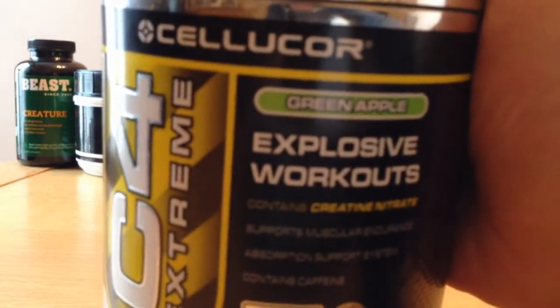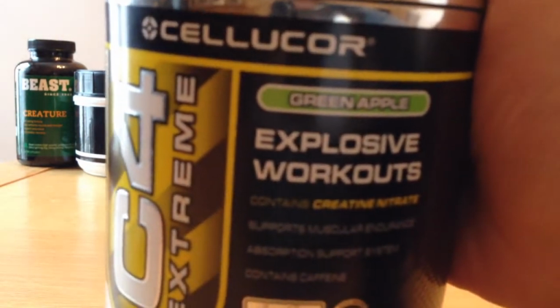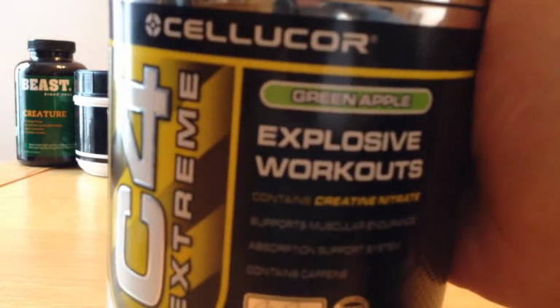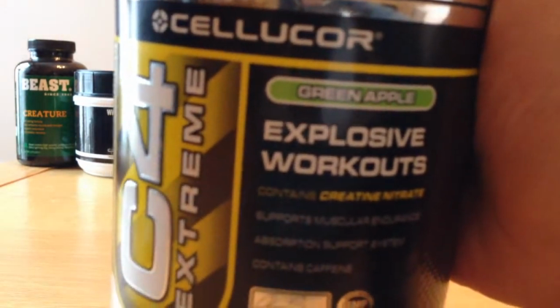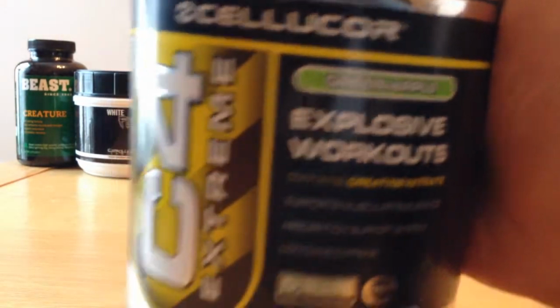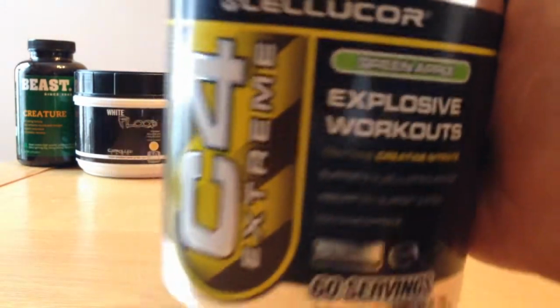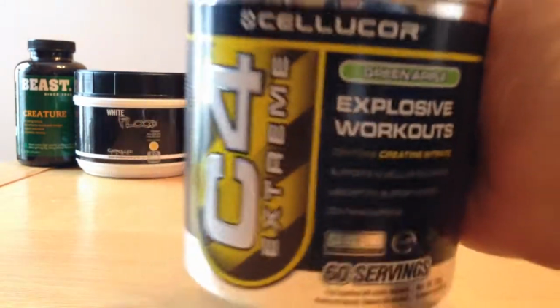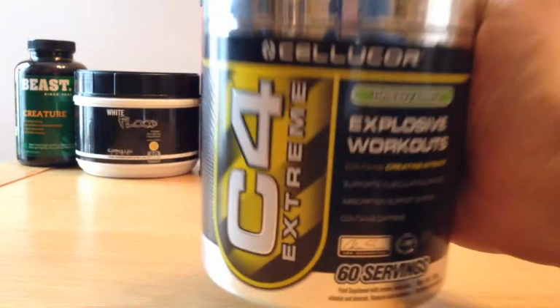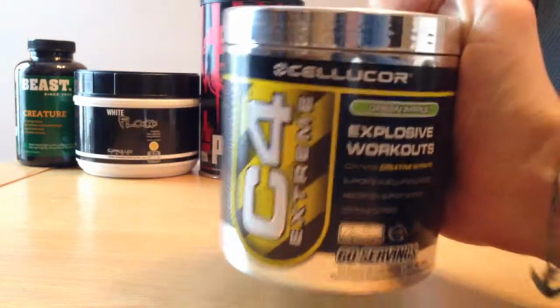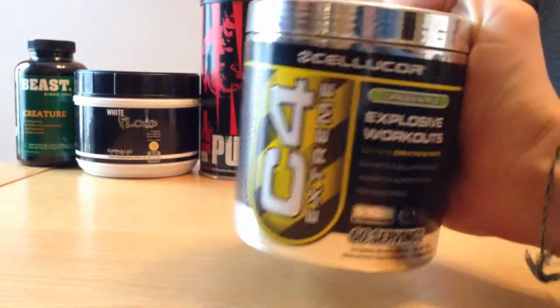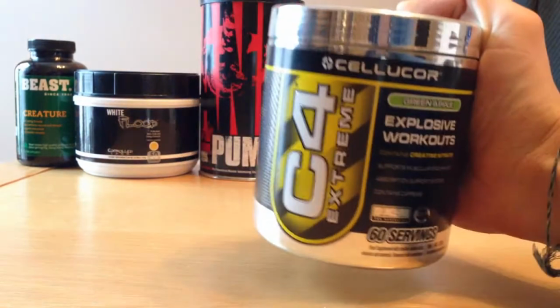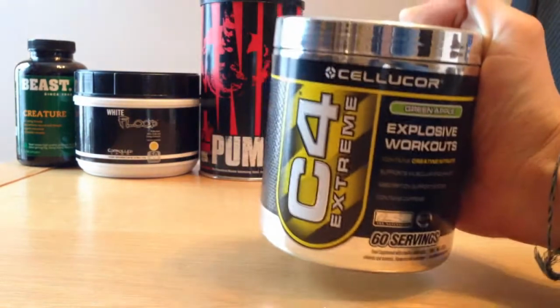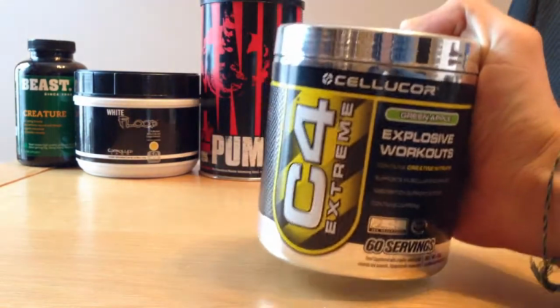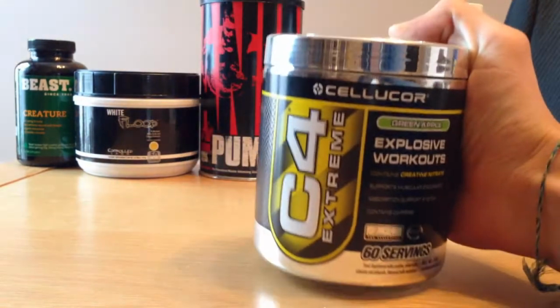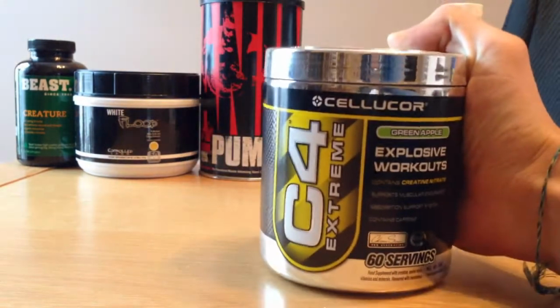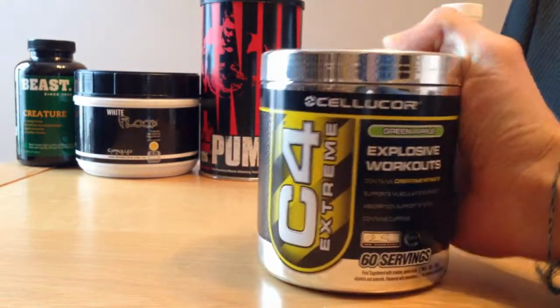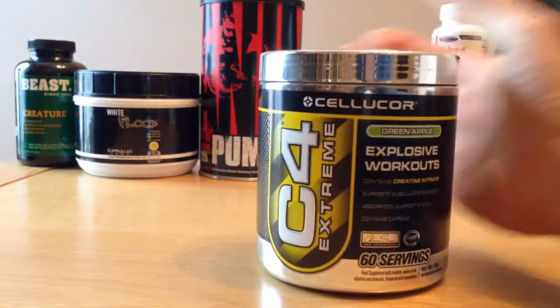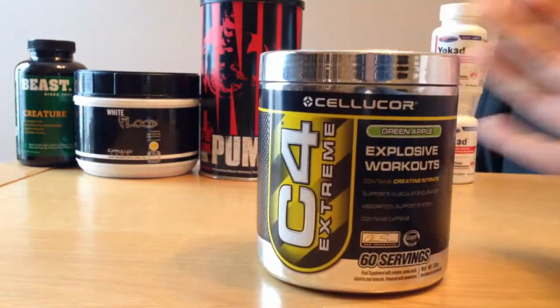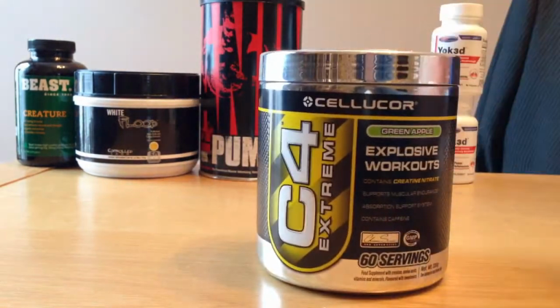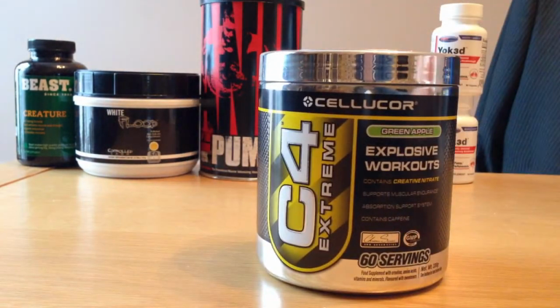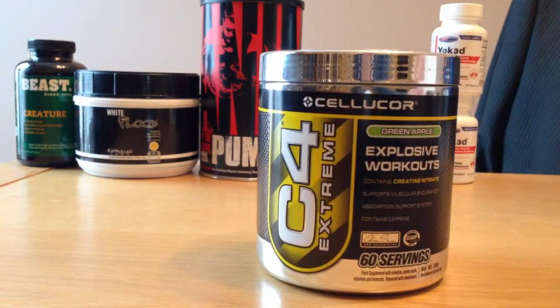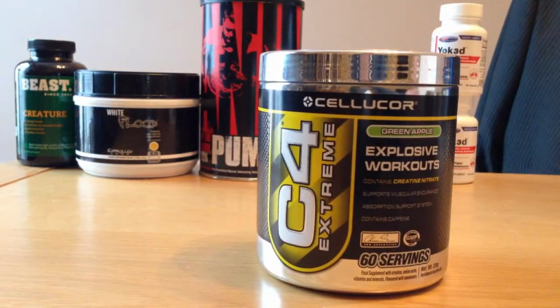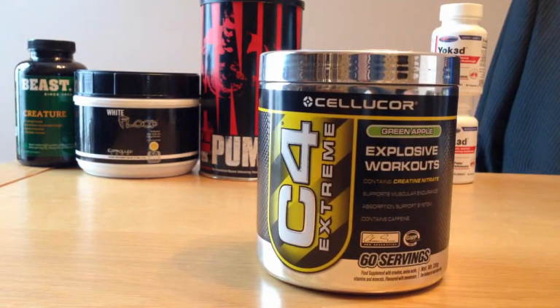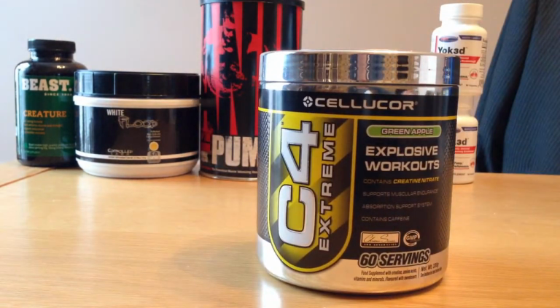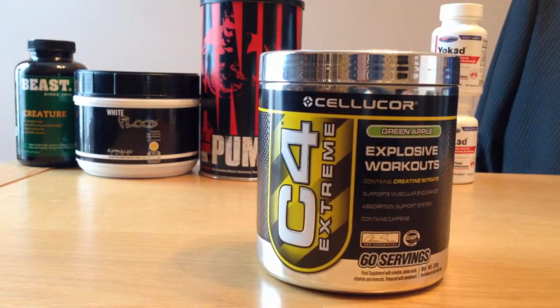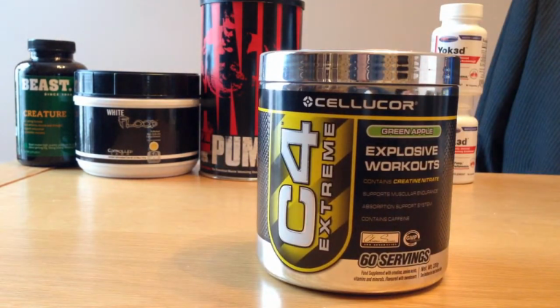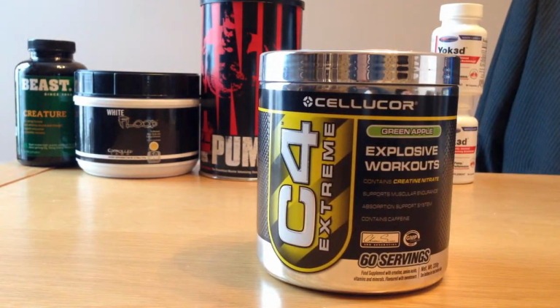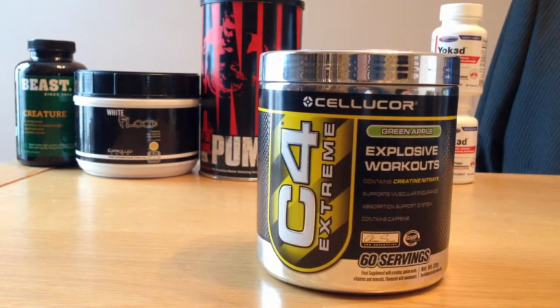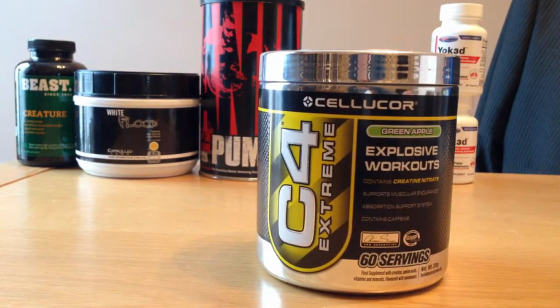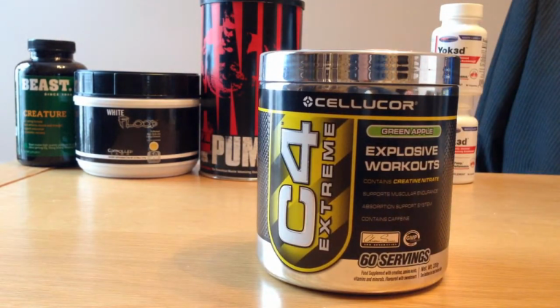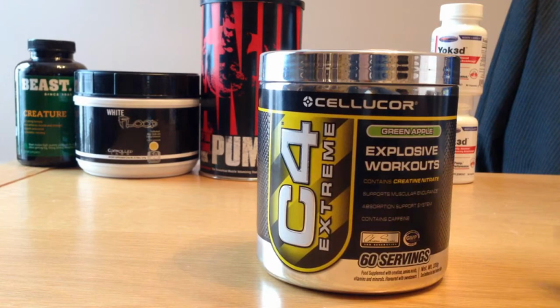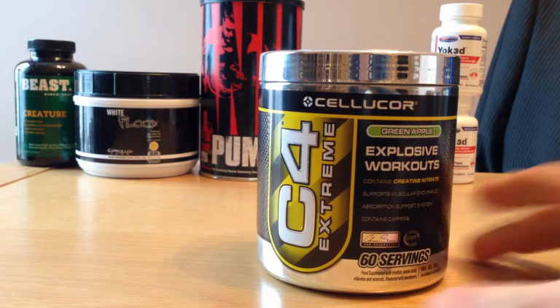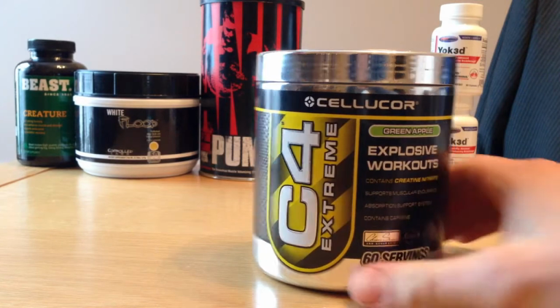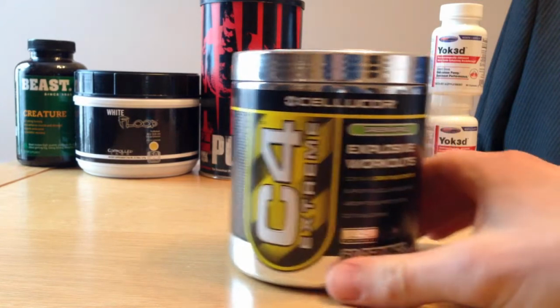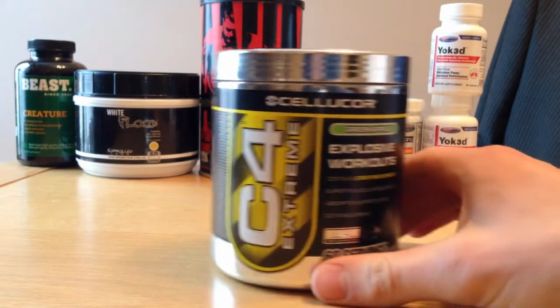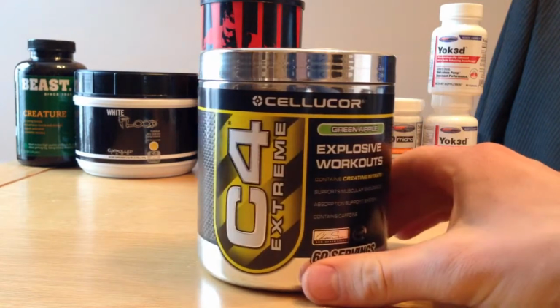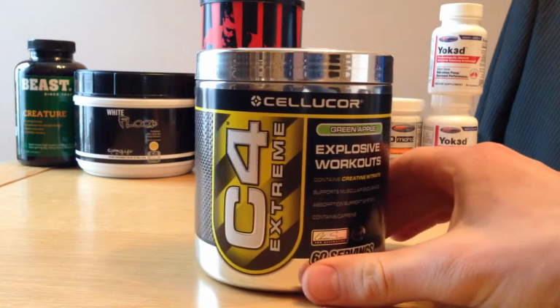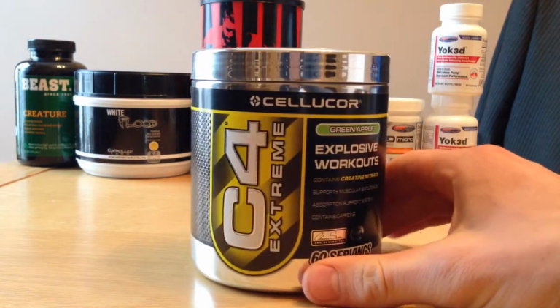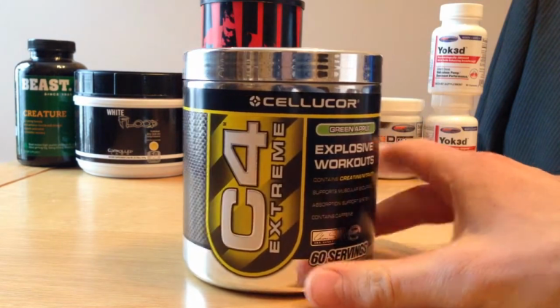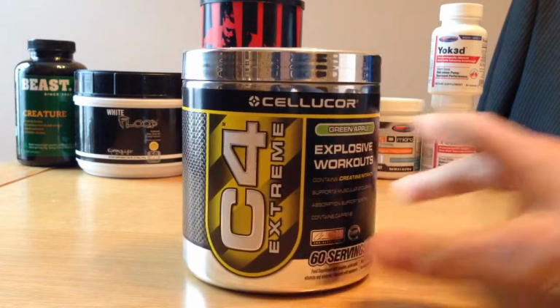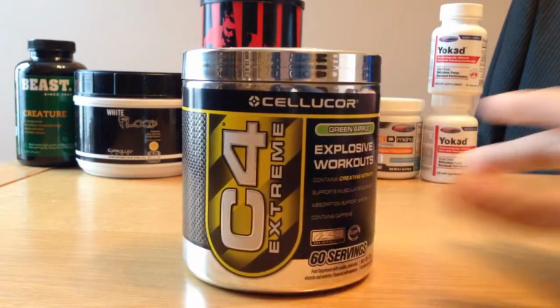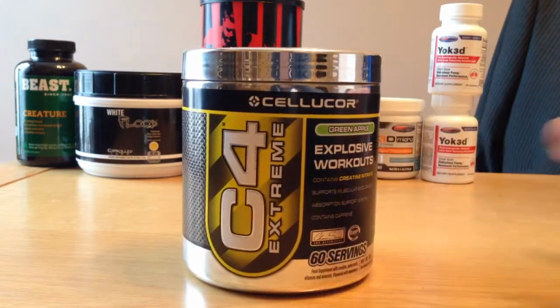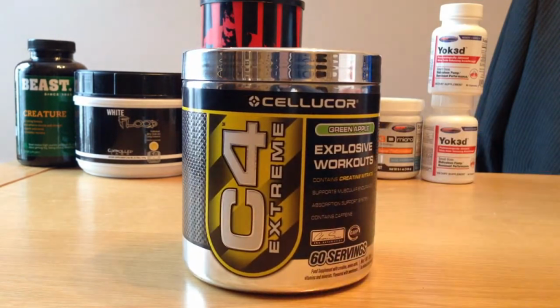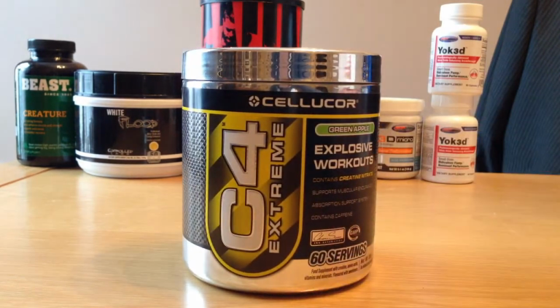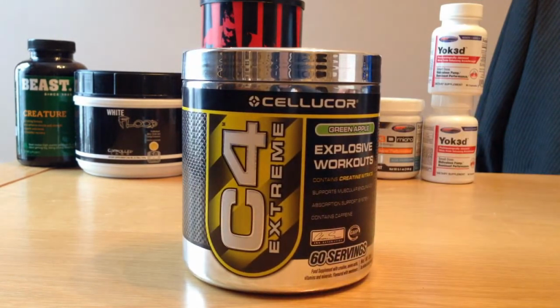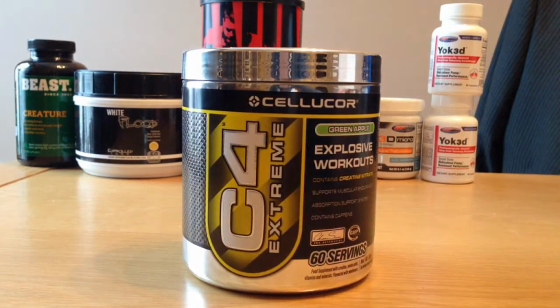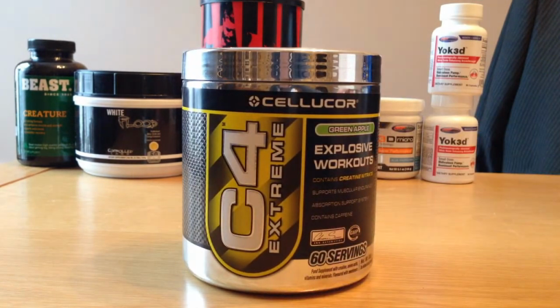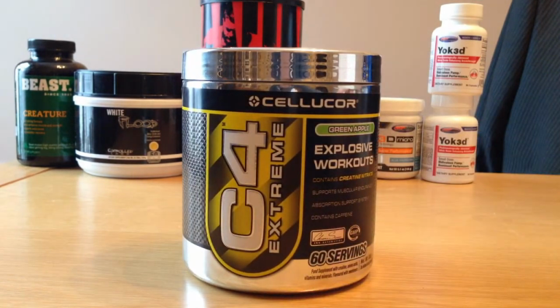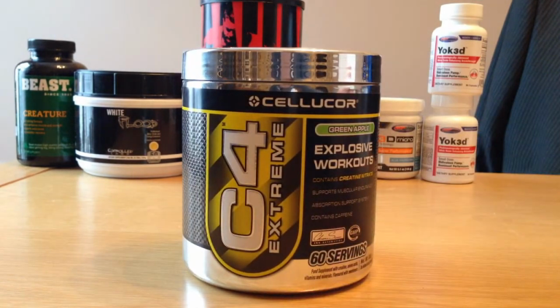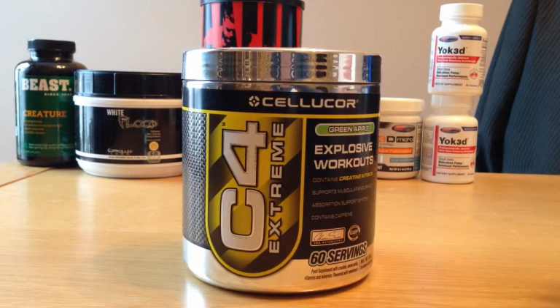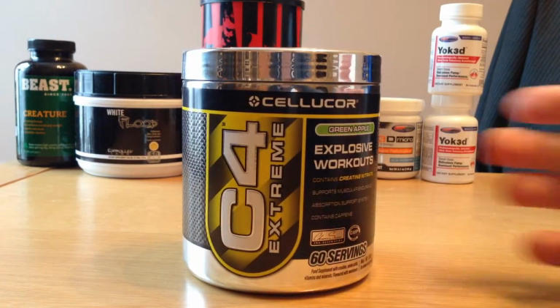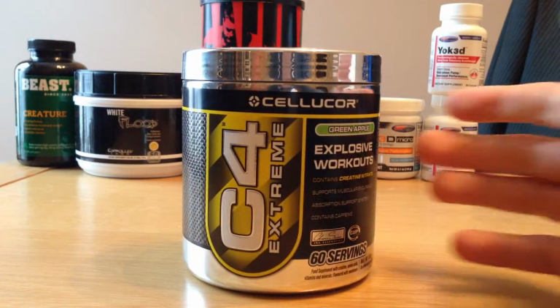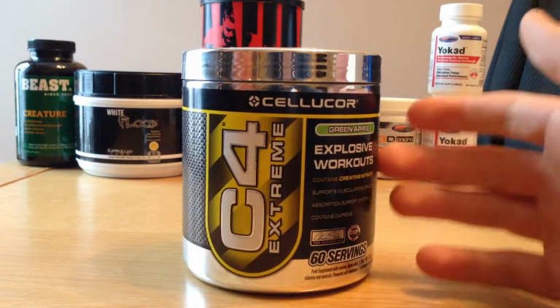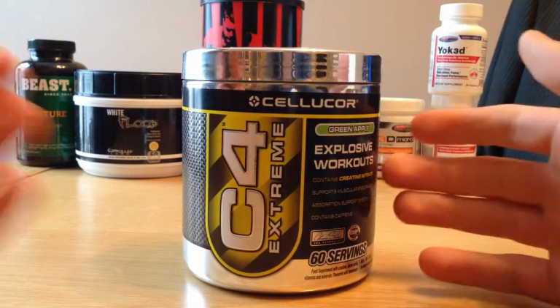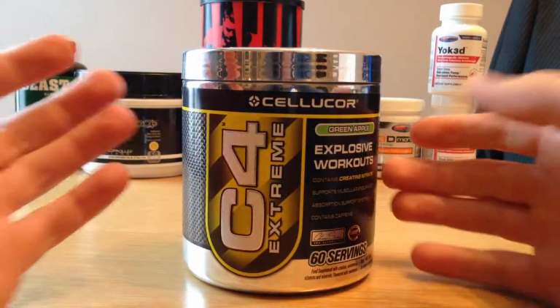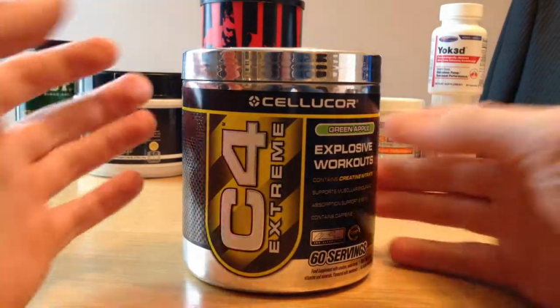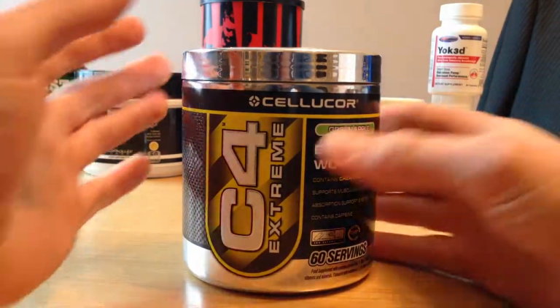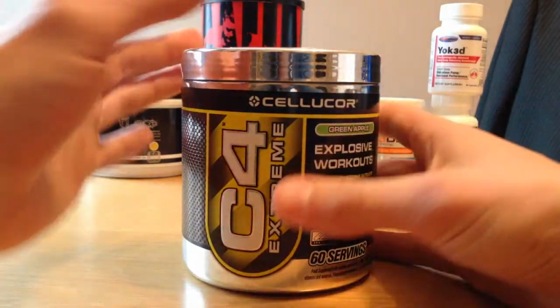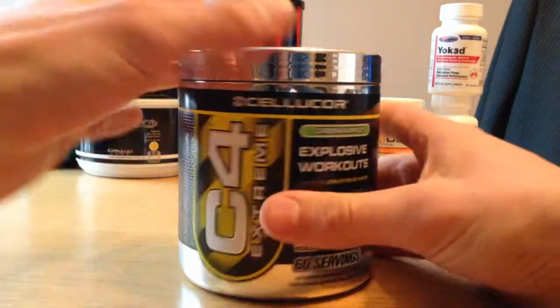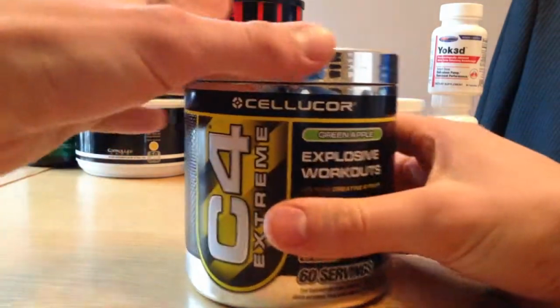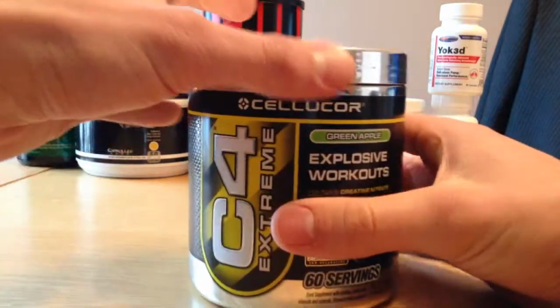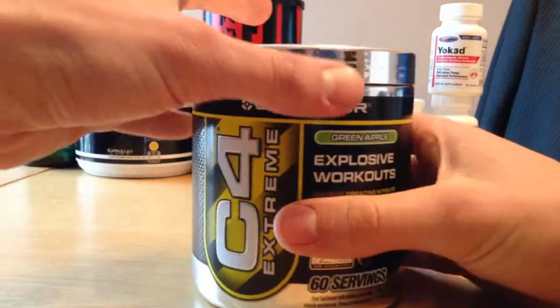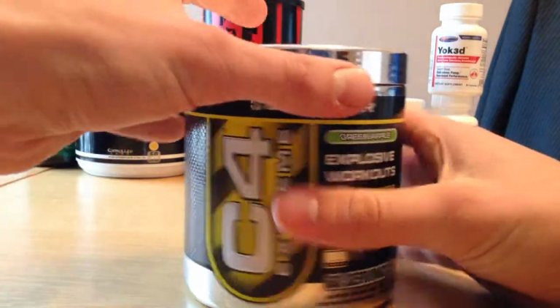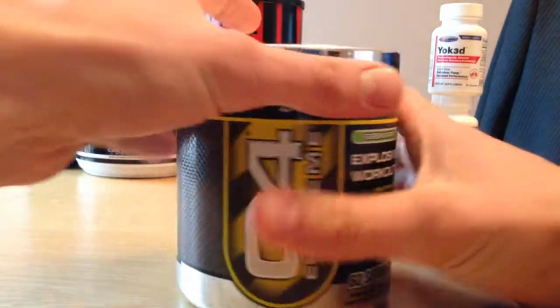And we've gone with the green apple flavour, which I've not actually seen a review on before, which is why I bought it partially — just so I can put a review on for everyone.